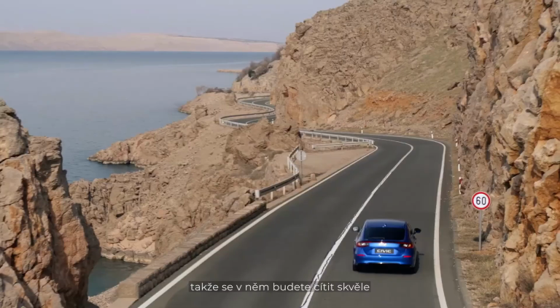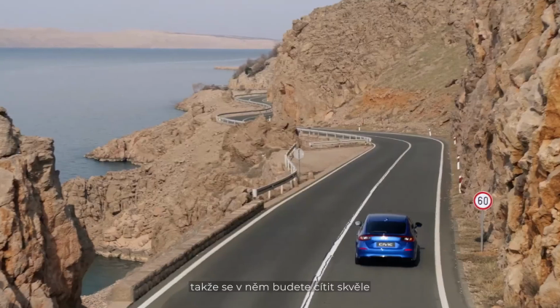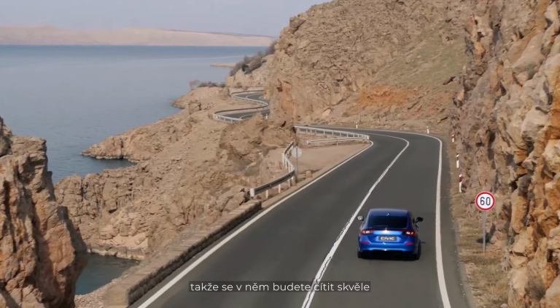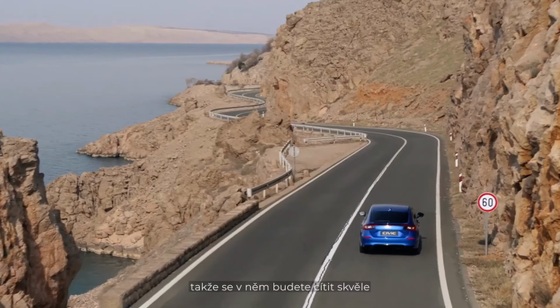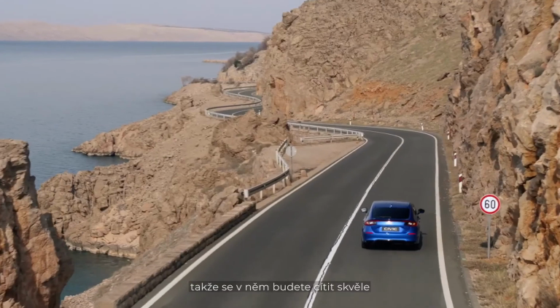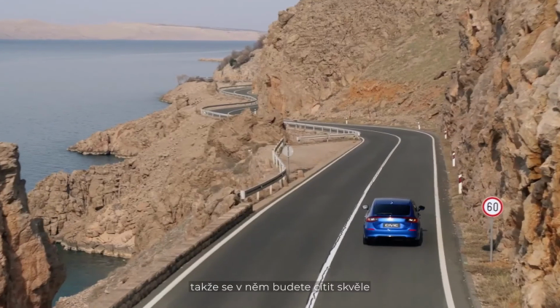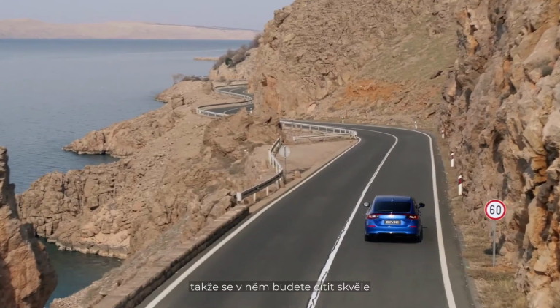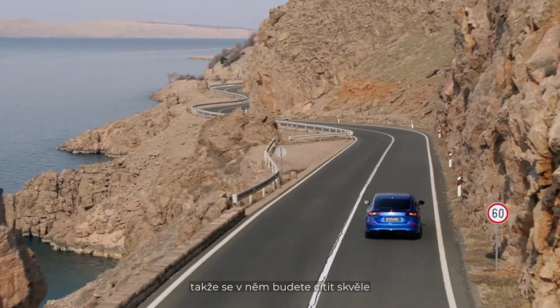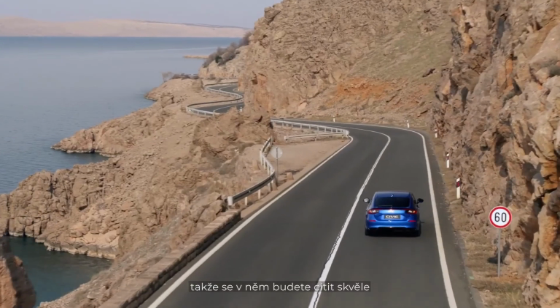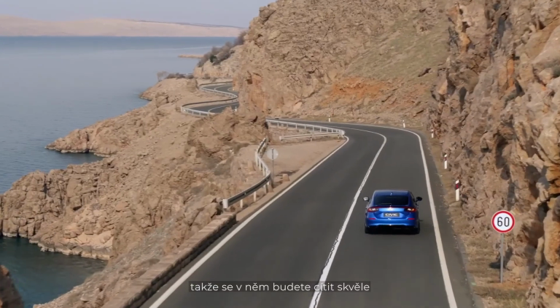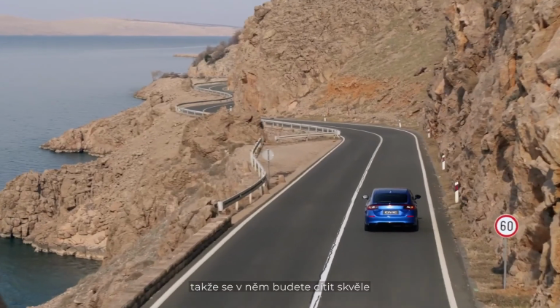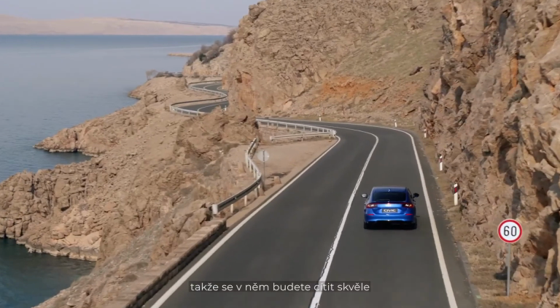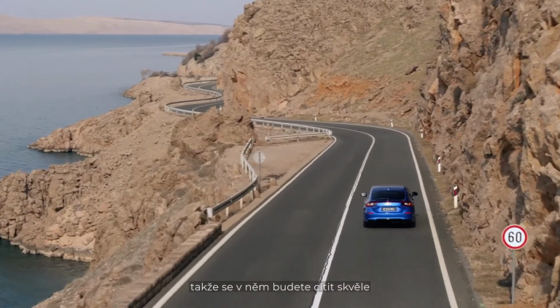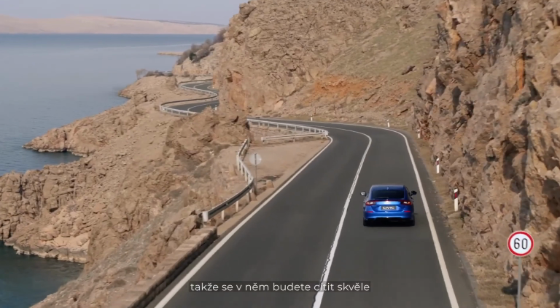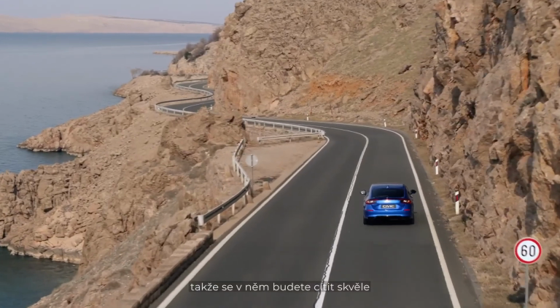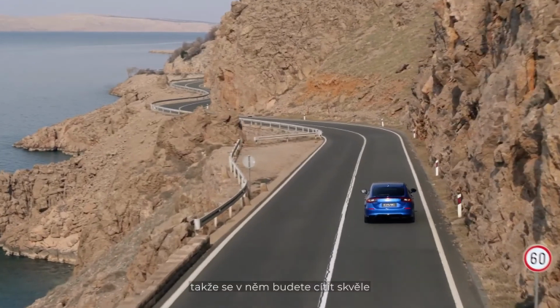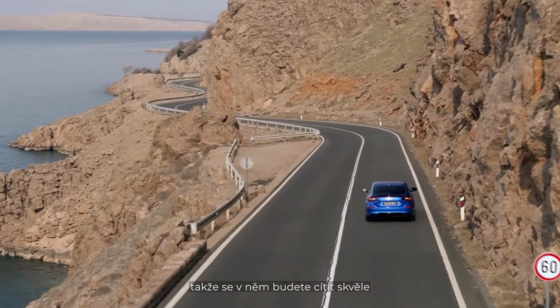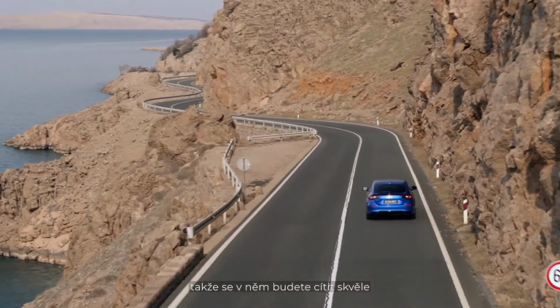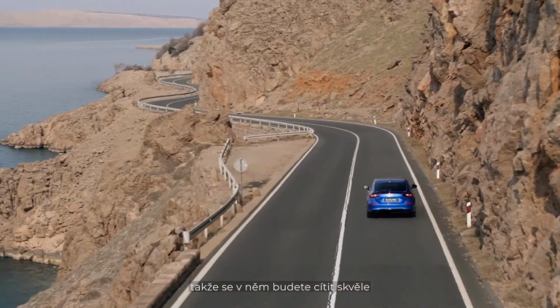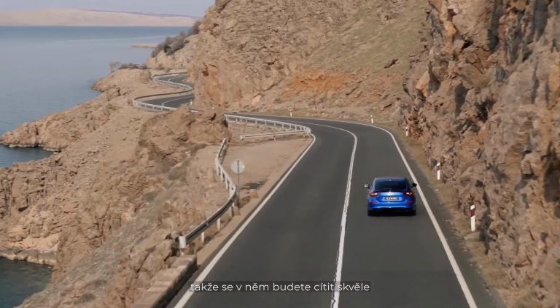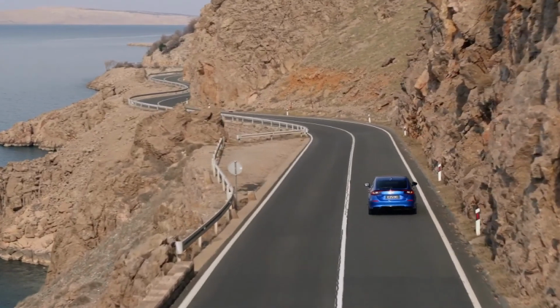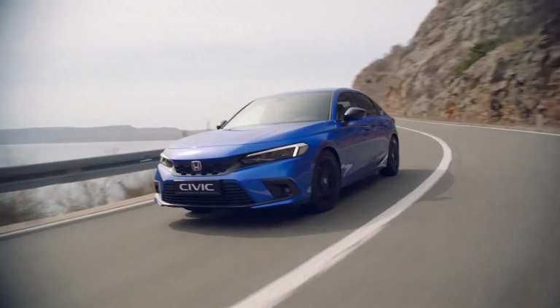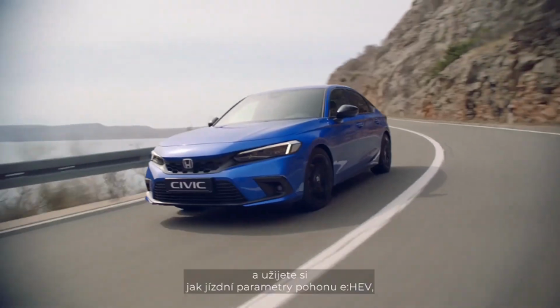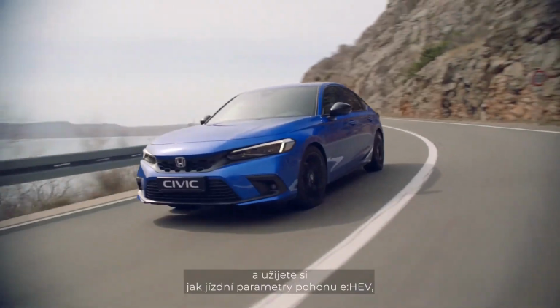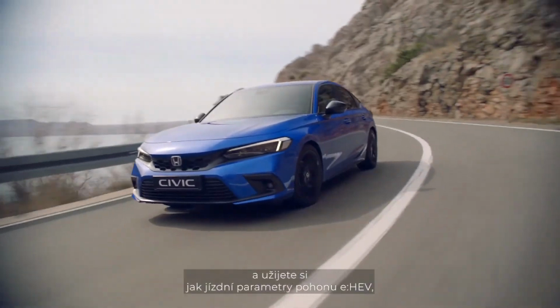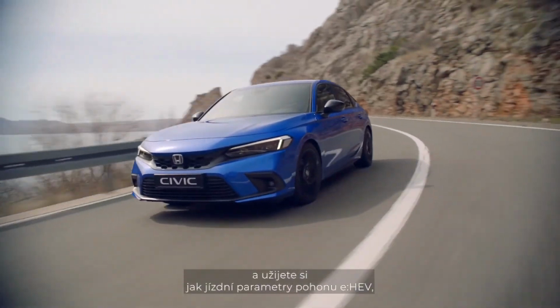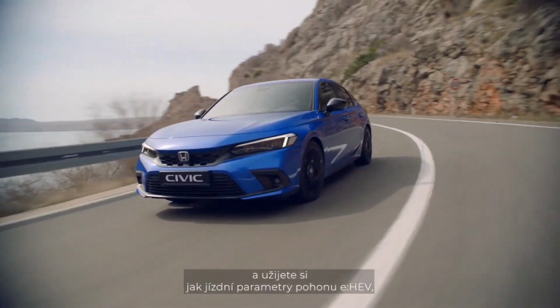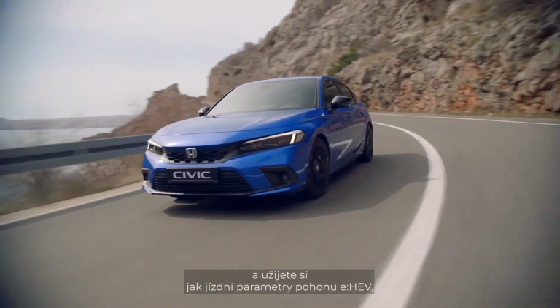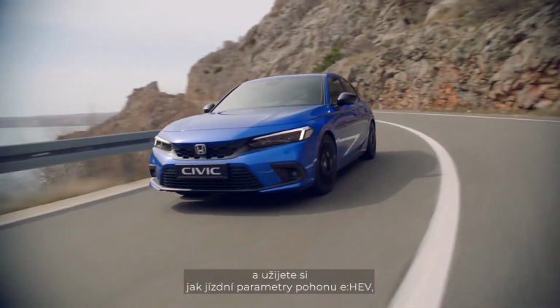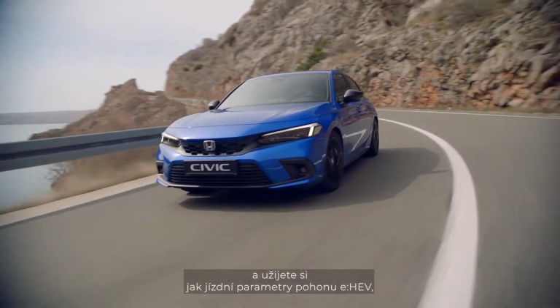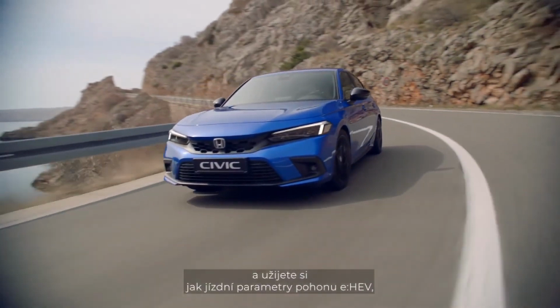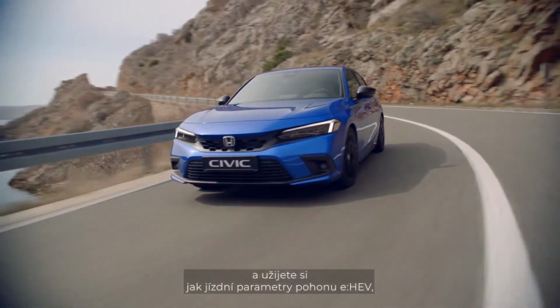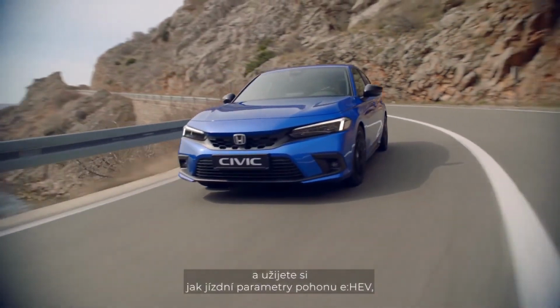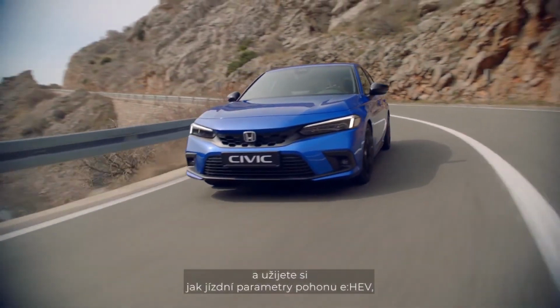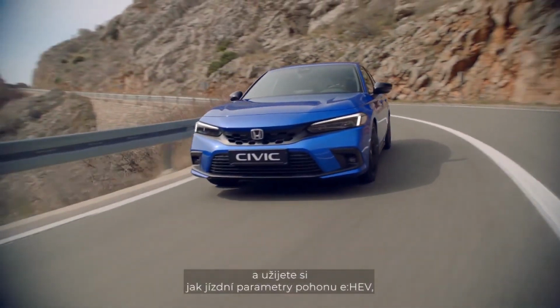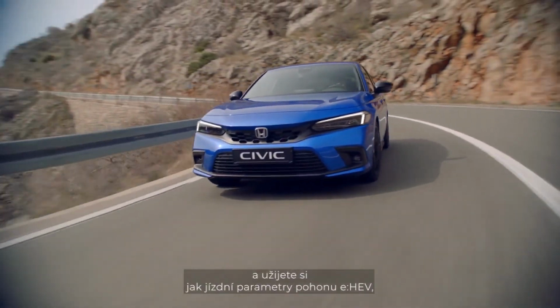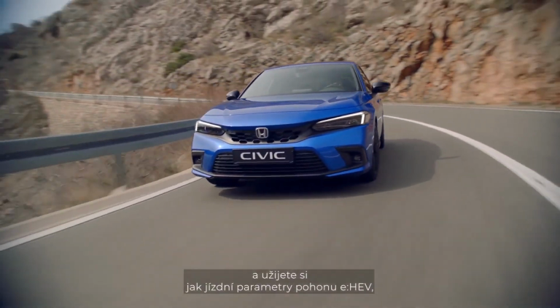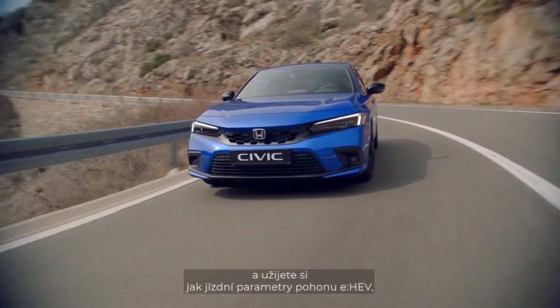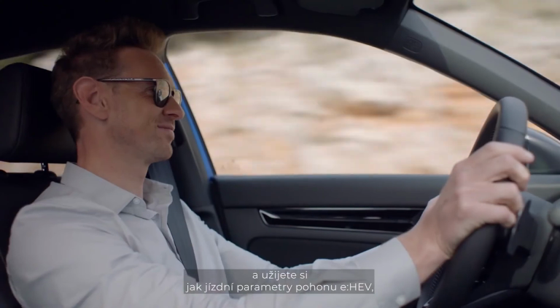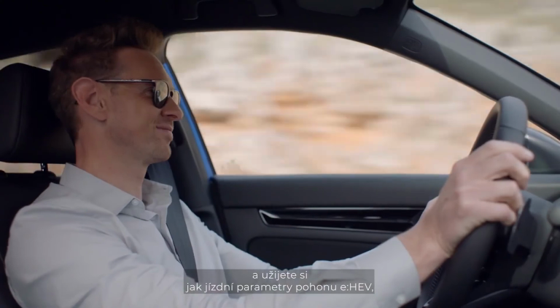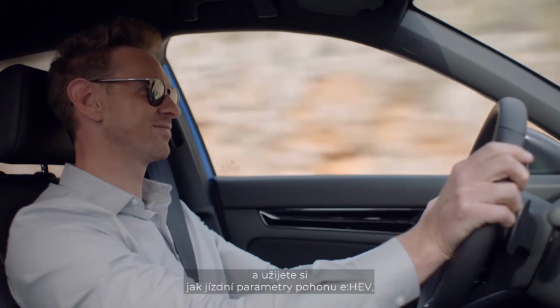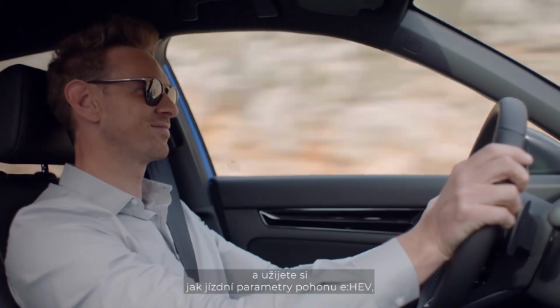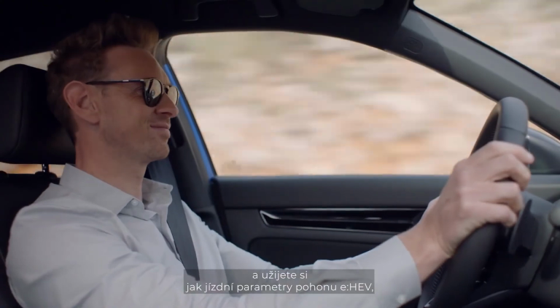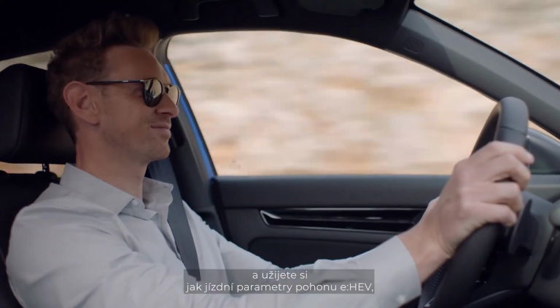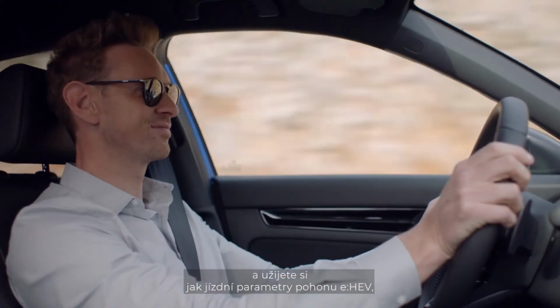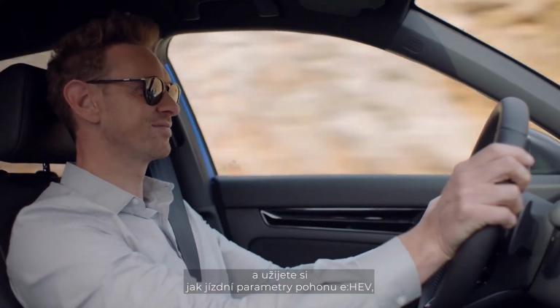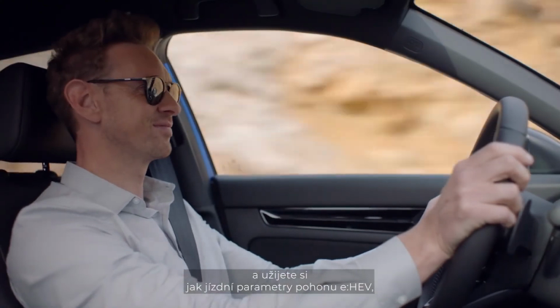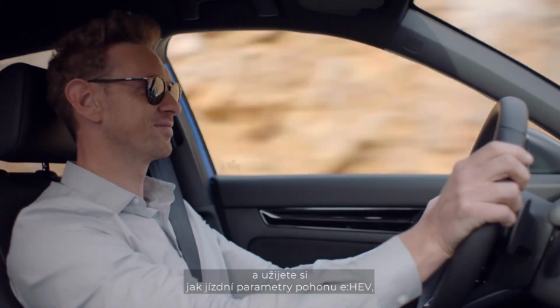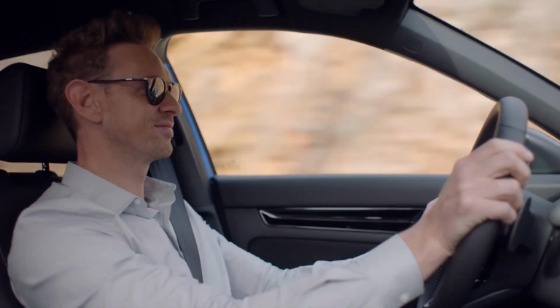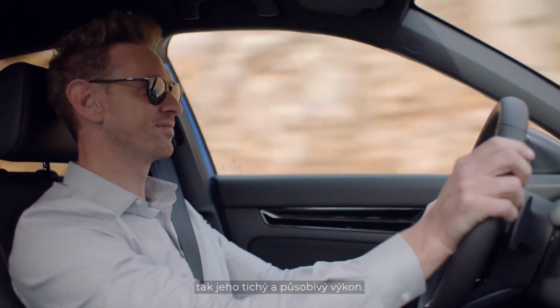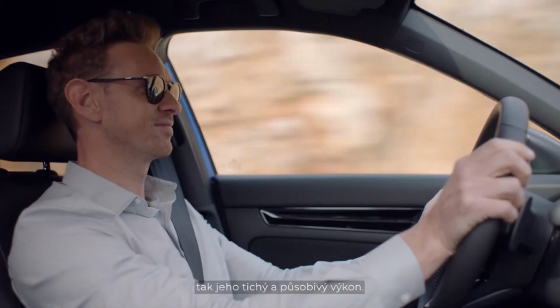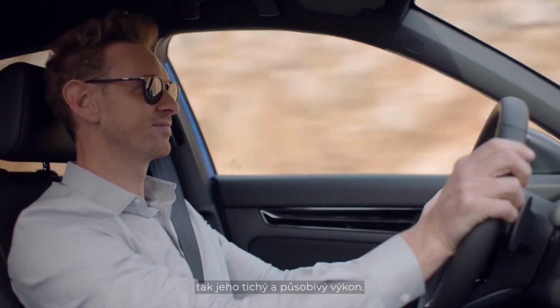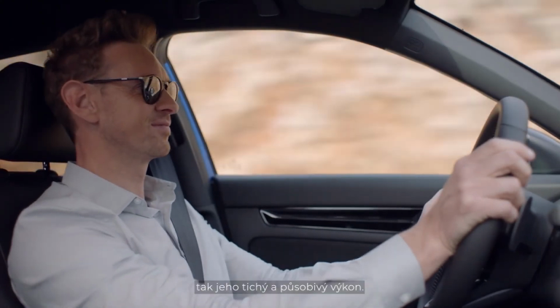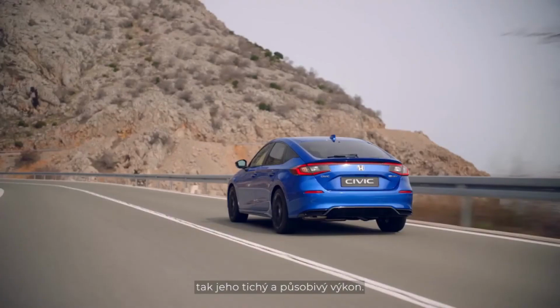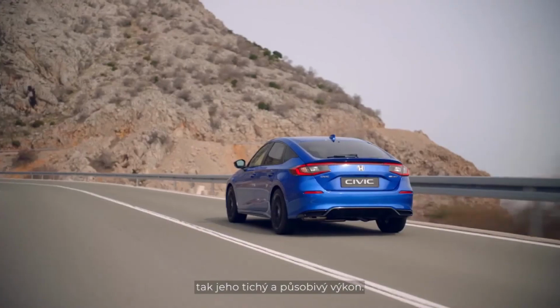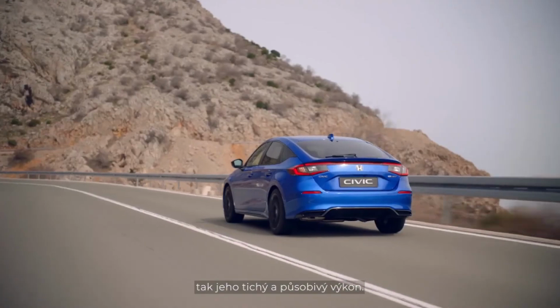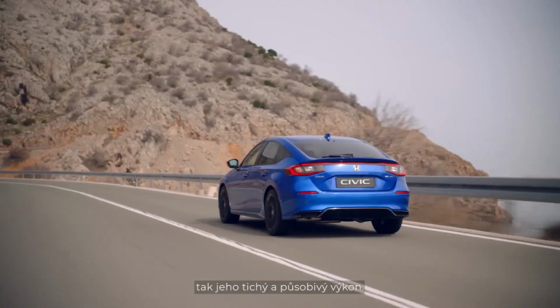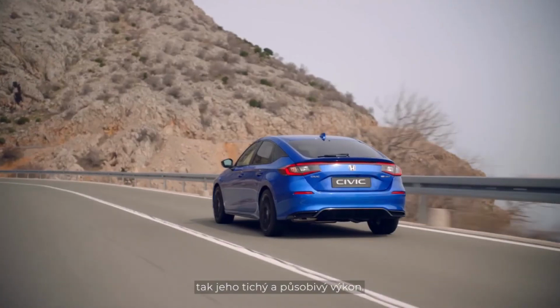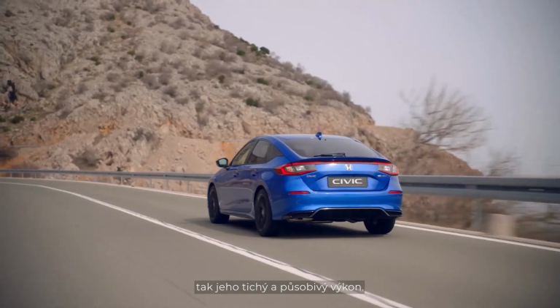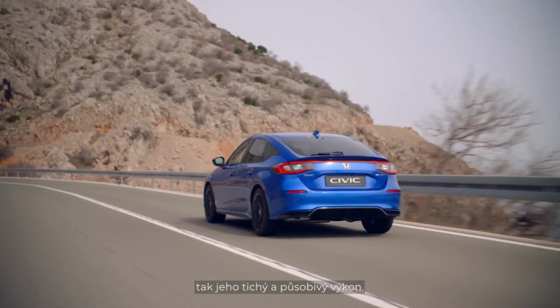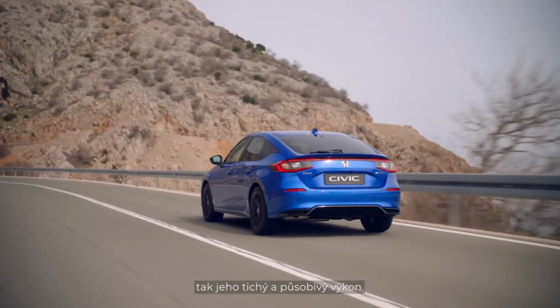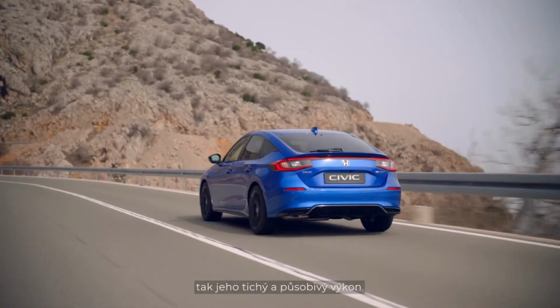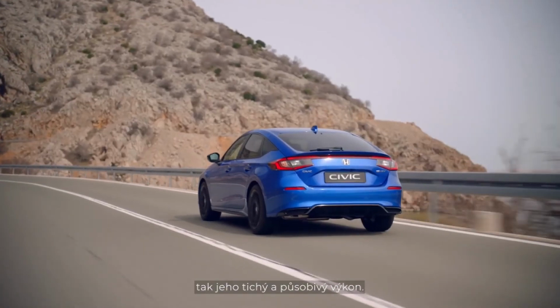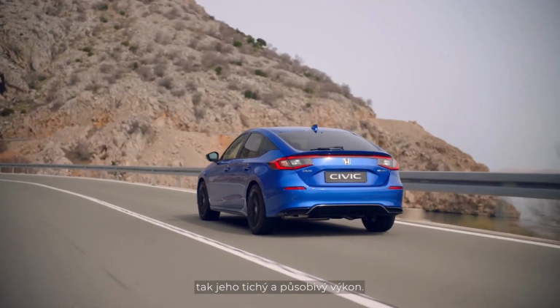The overall impression of the new Civic's interior is one of quality and refinement. As the mood takes you, it's a great place to be, whether you're enjoying the EHEV driving performance or its quiet, powerful drive.